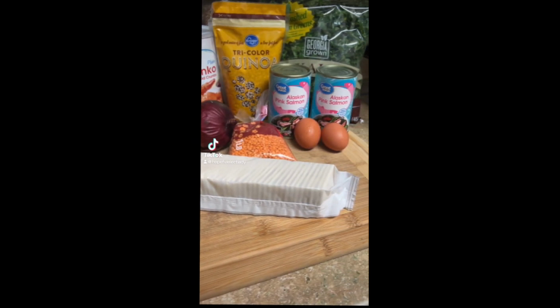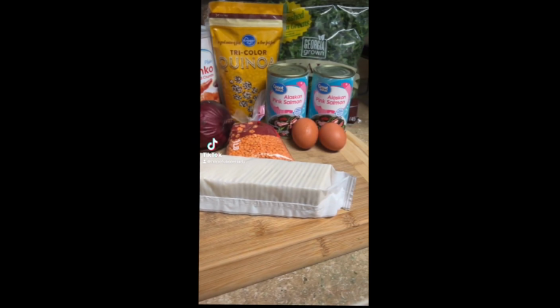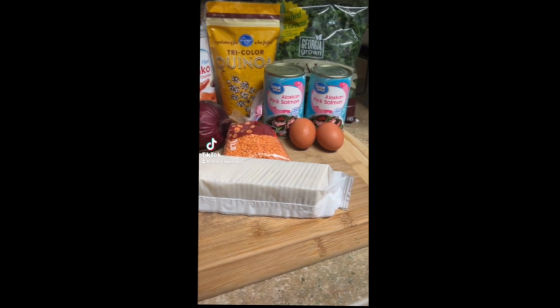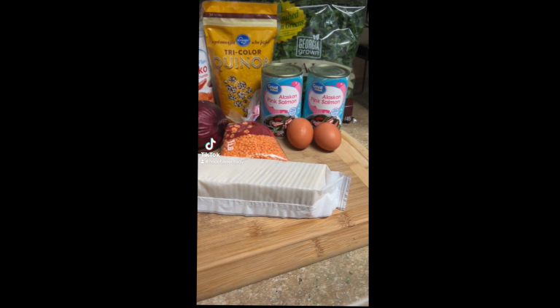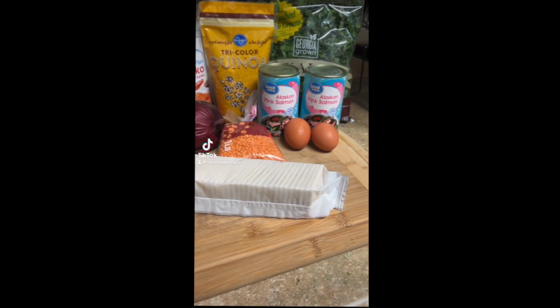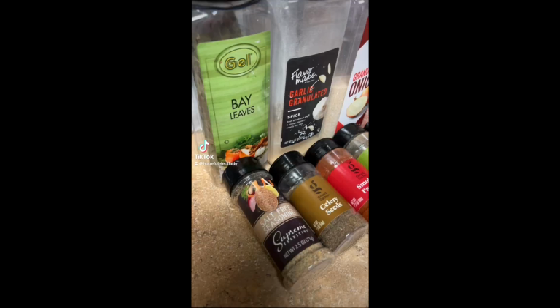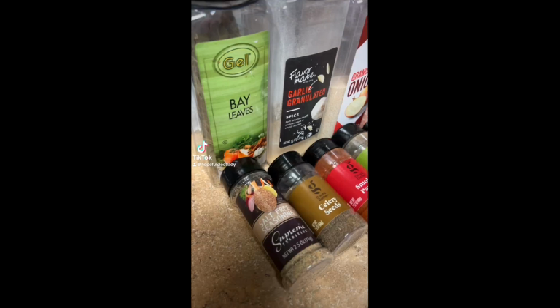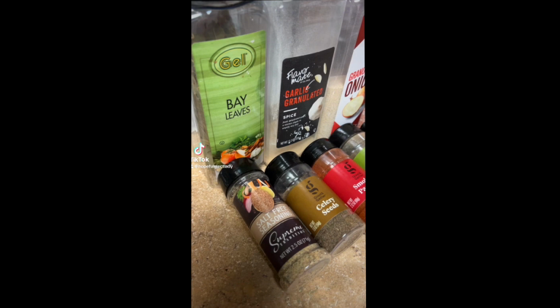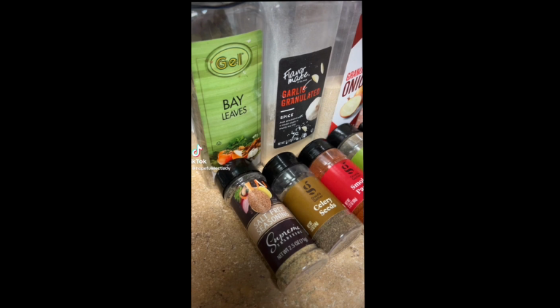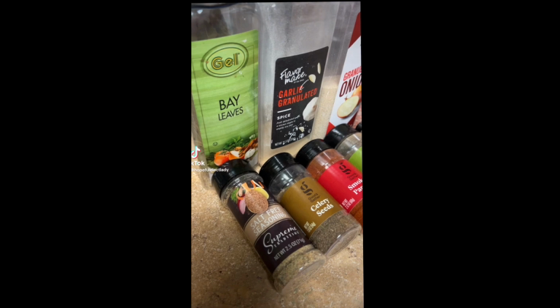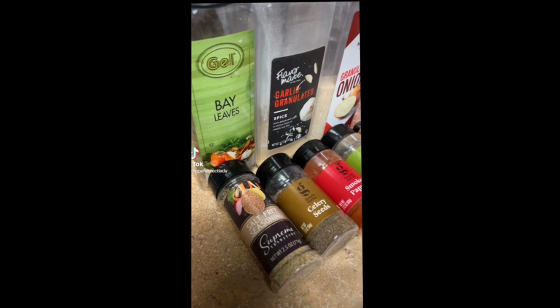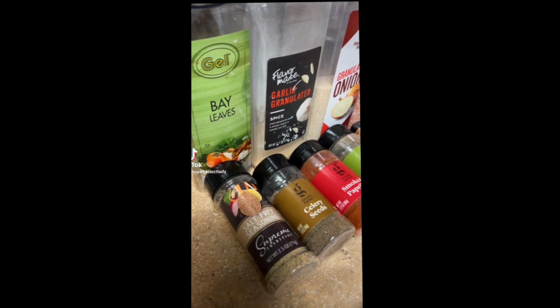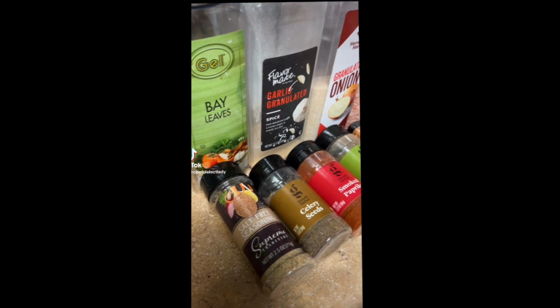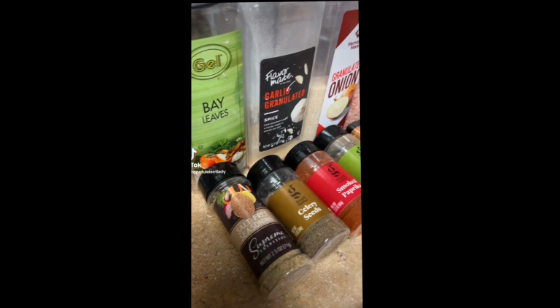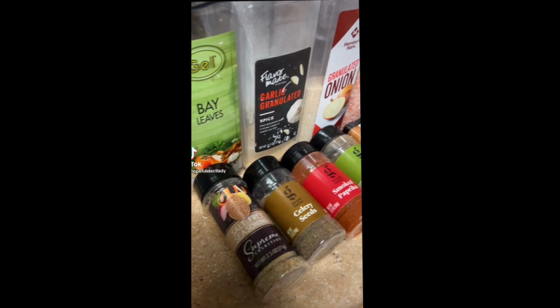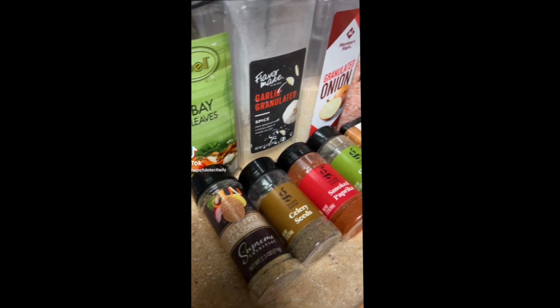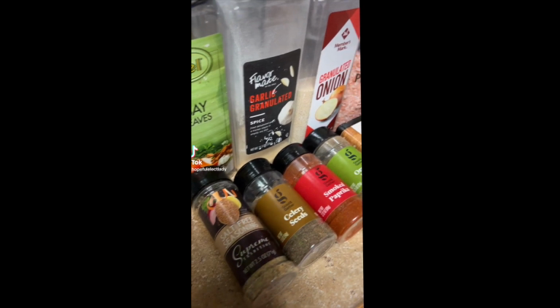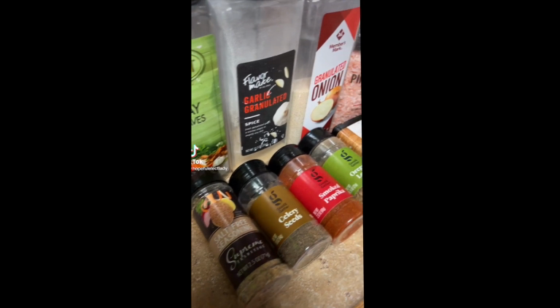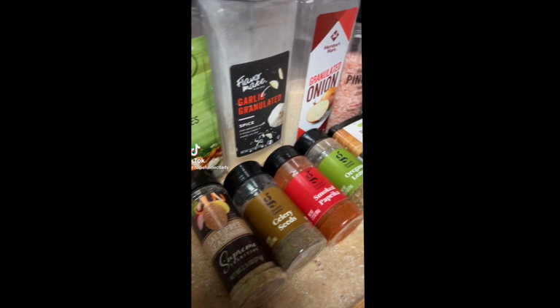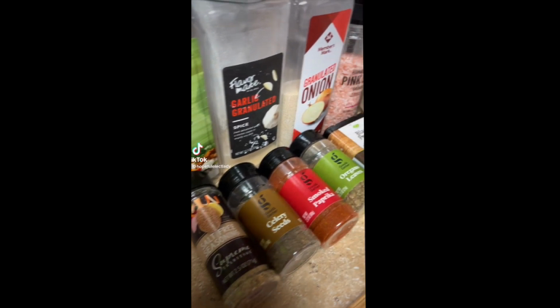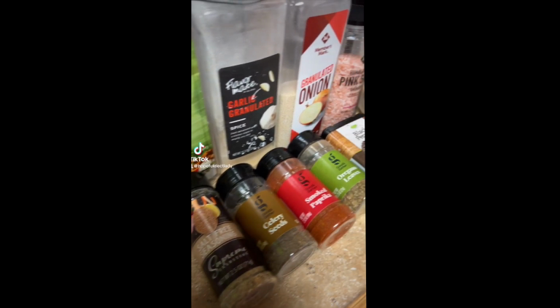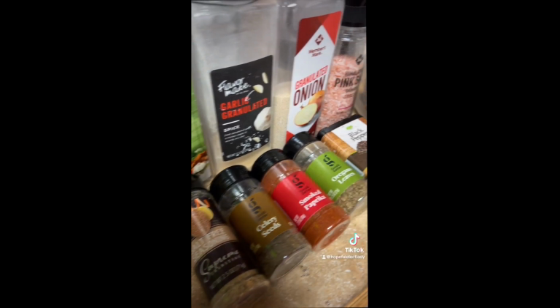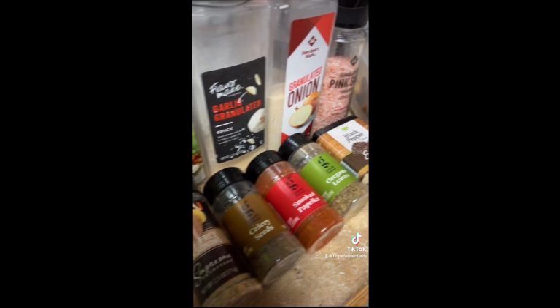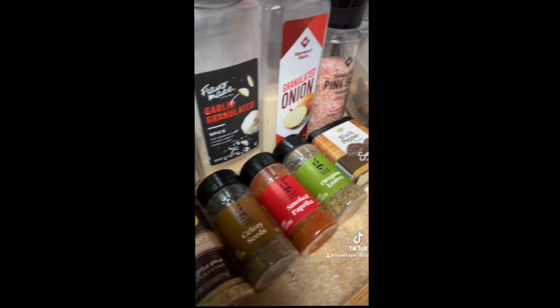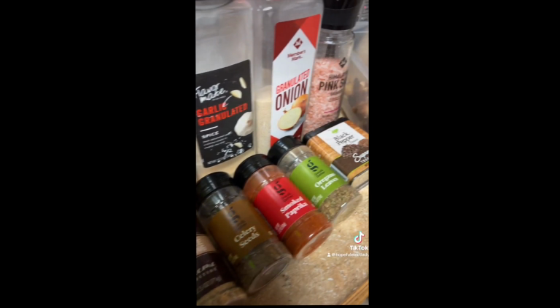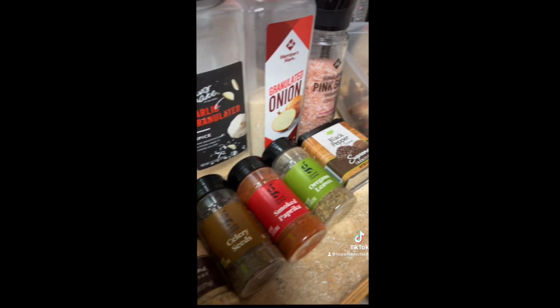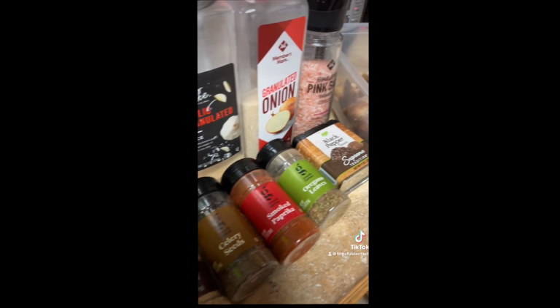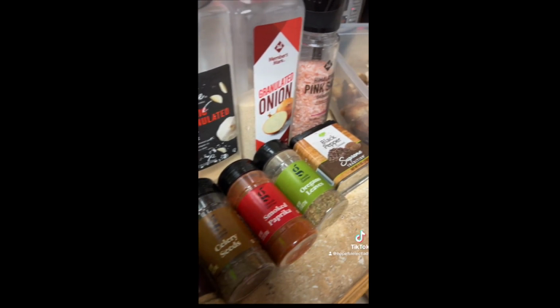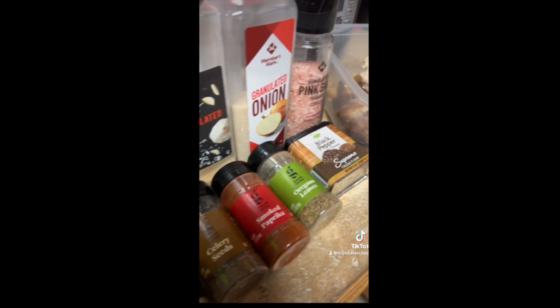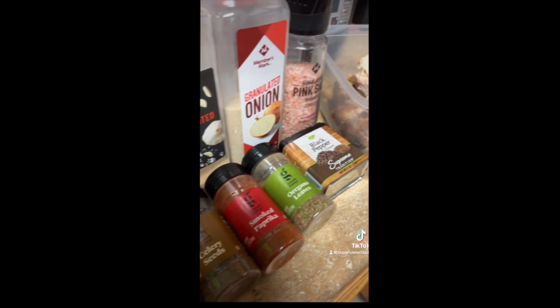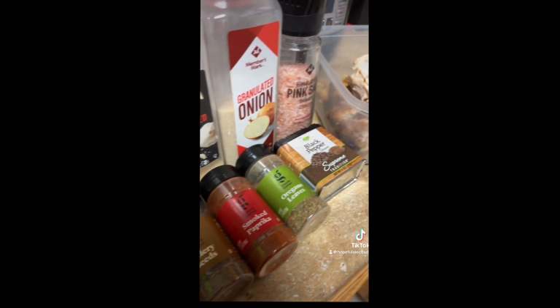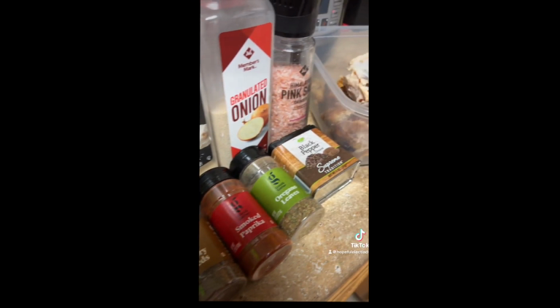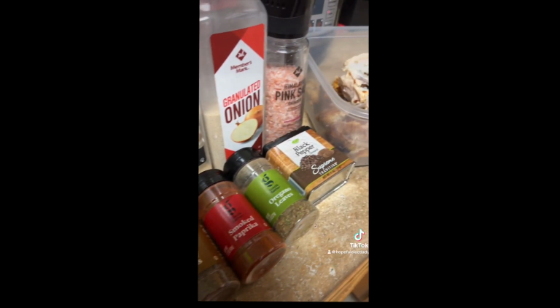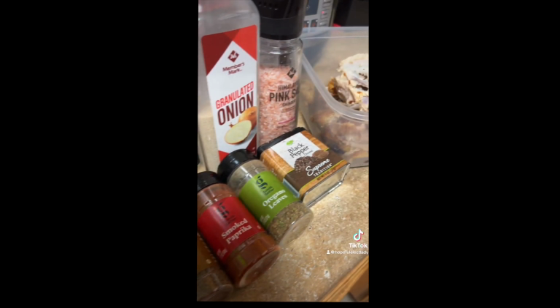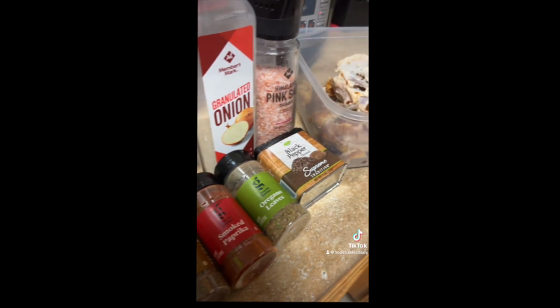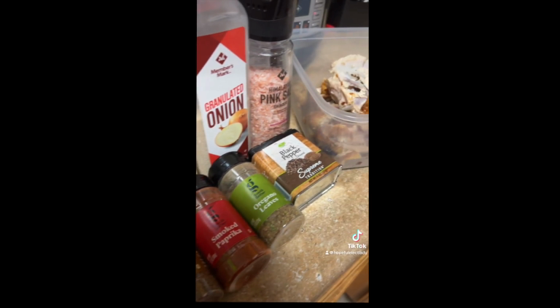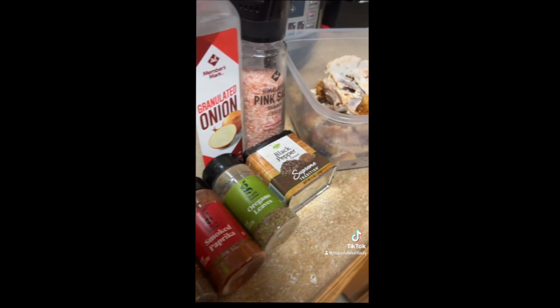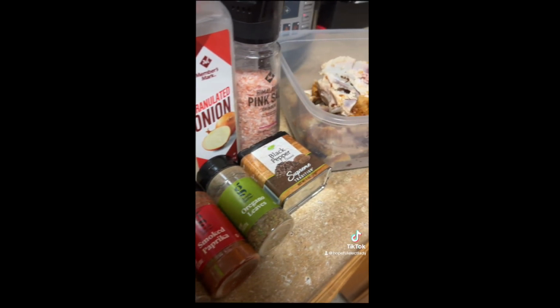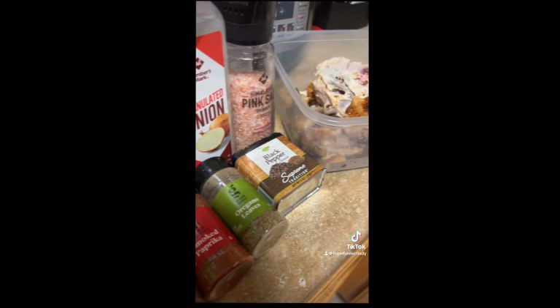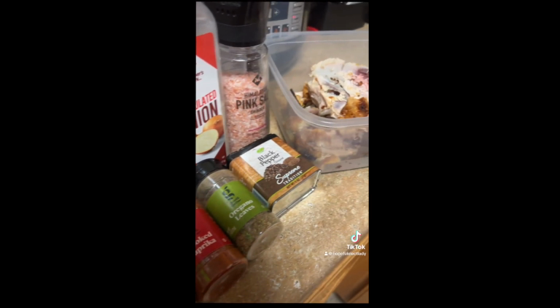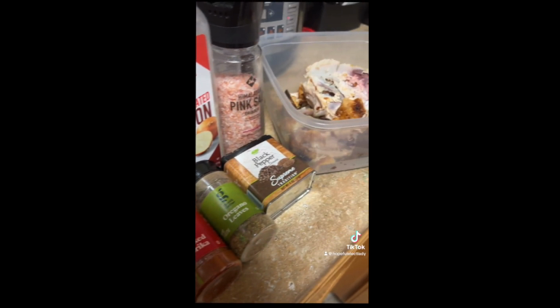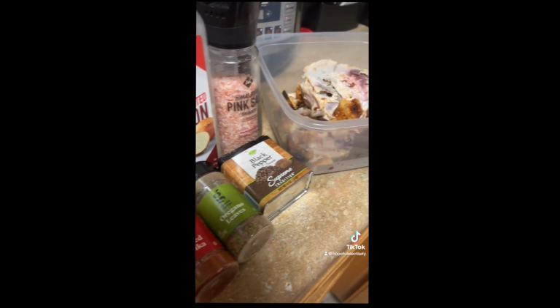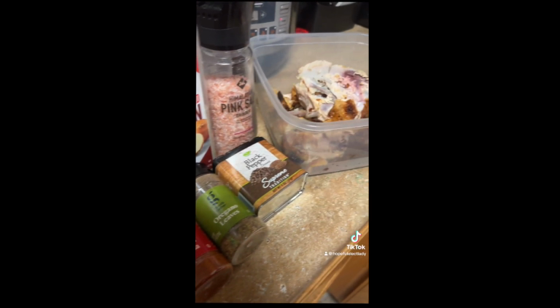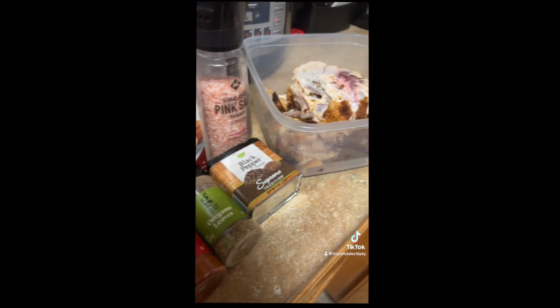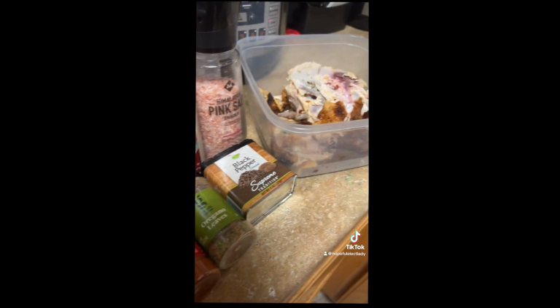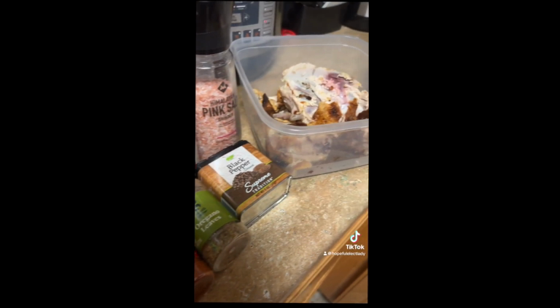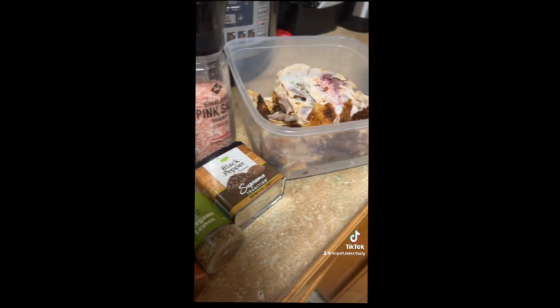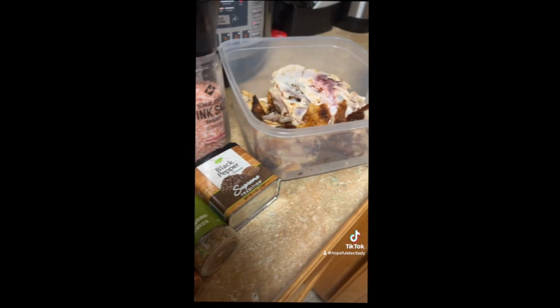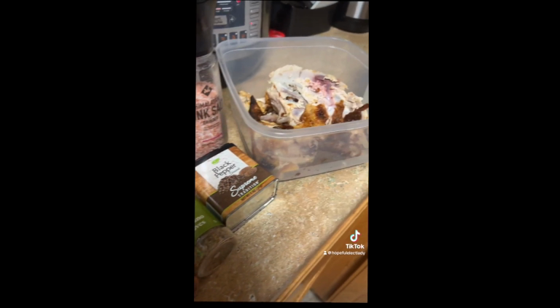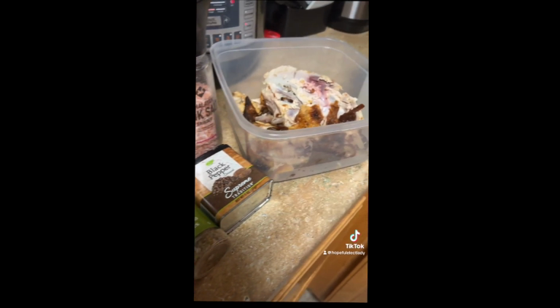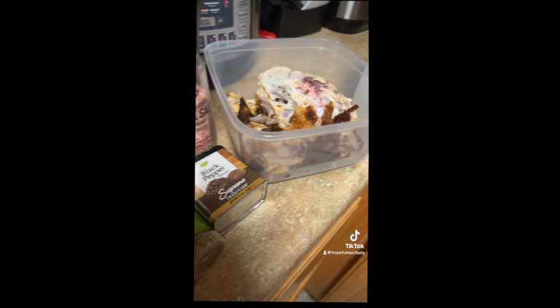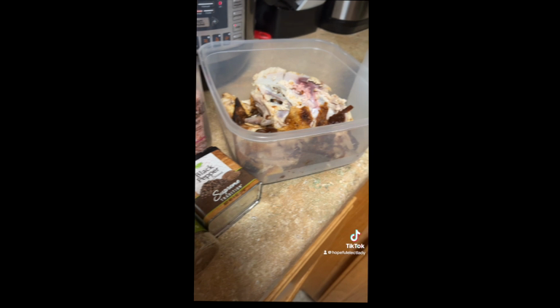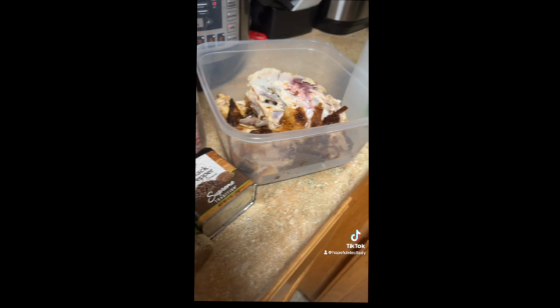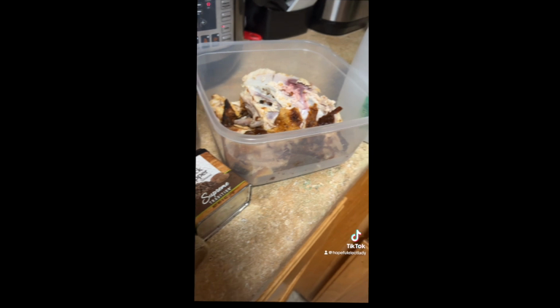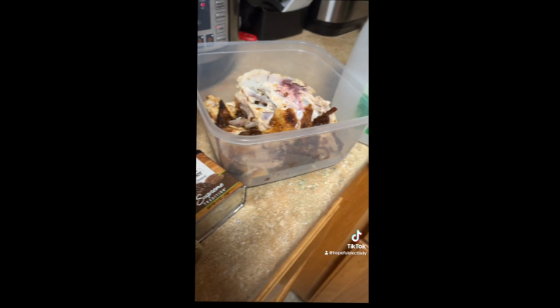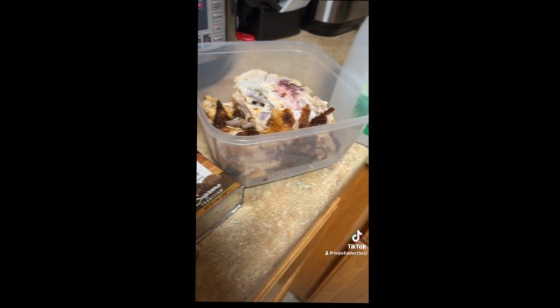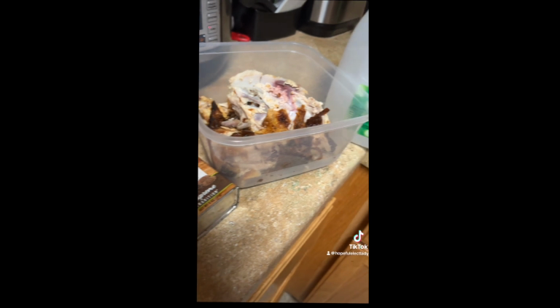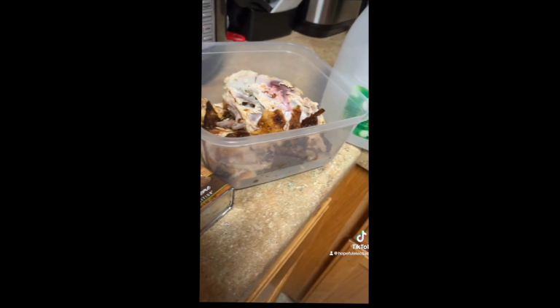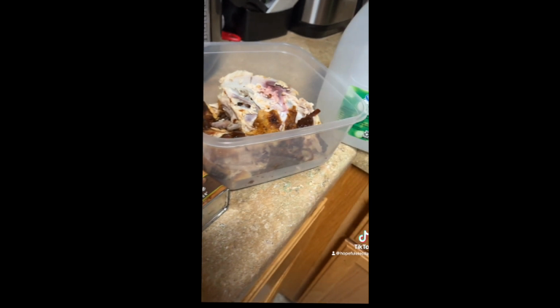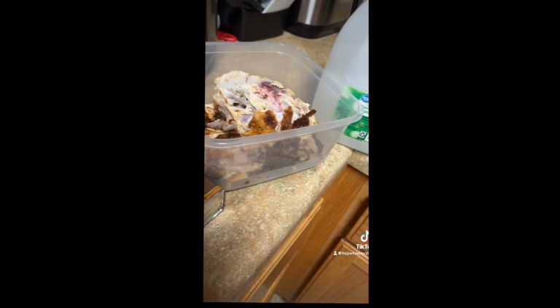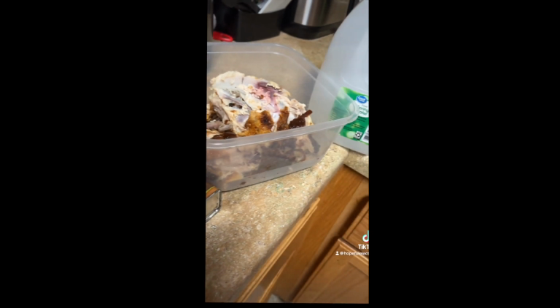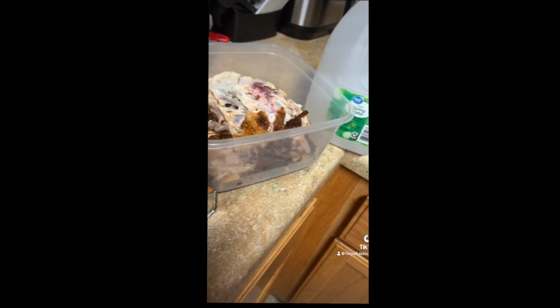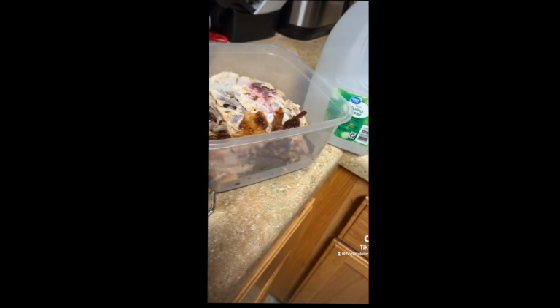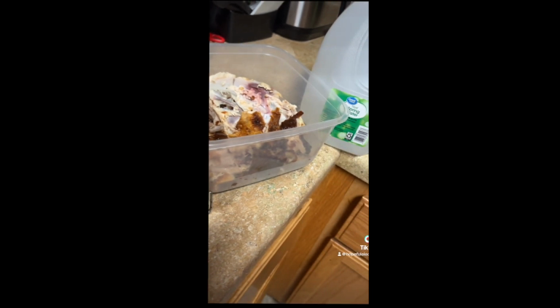I'm going to be cooking a little nice dinner tonight. Here are all my seasonings and ingredients. This is my first time doing a TikTok so y'all just bear with me, okay.